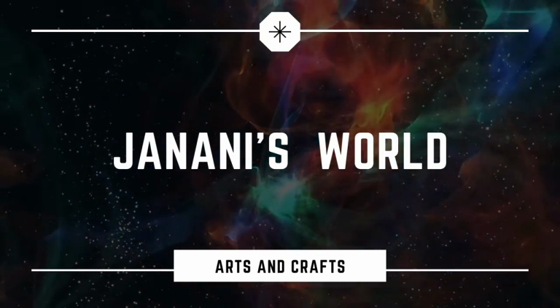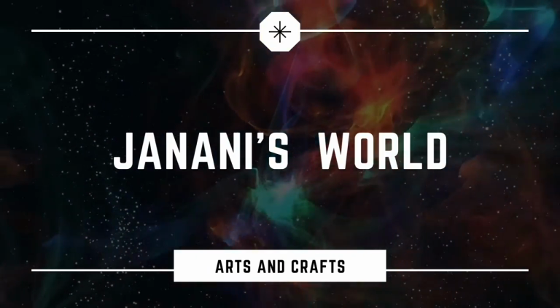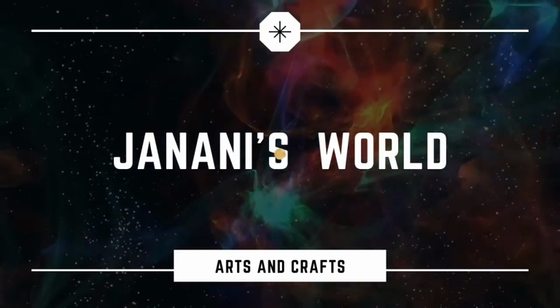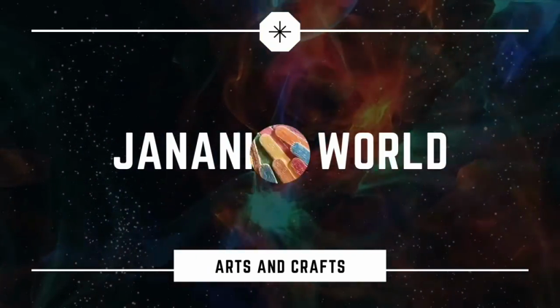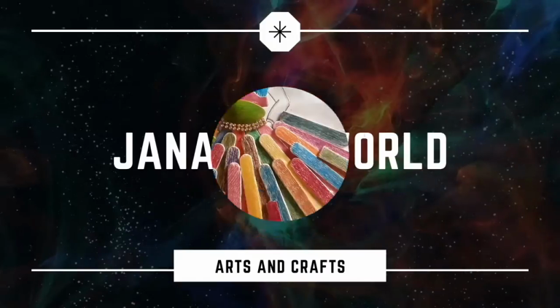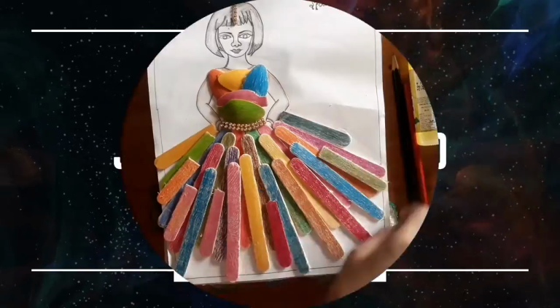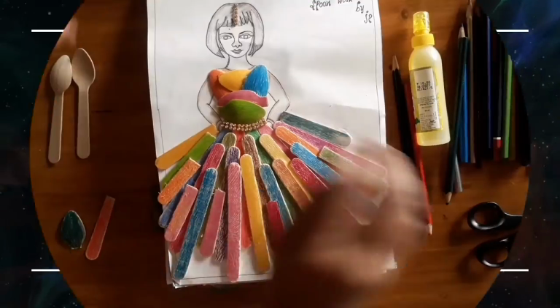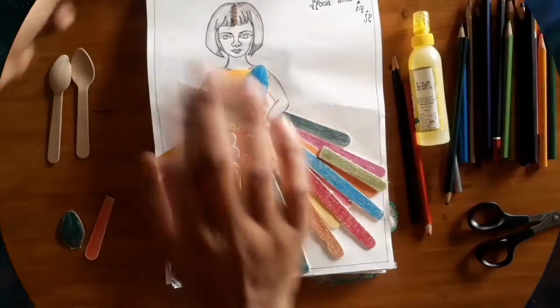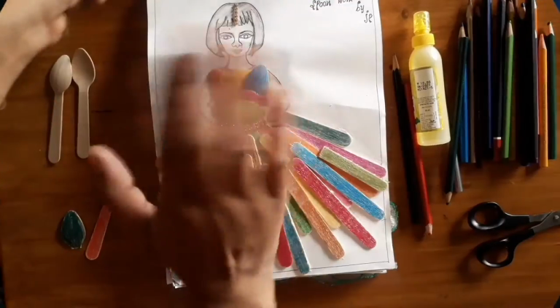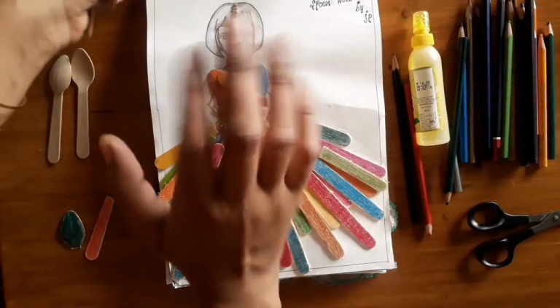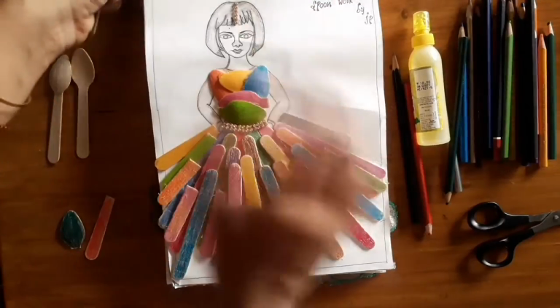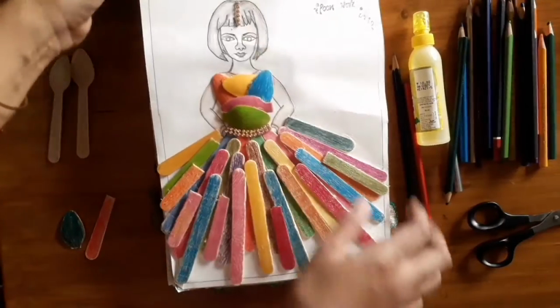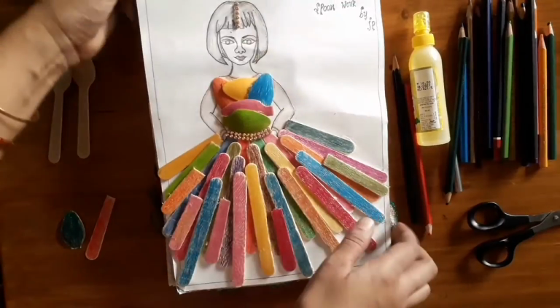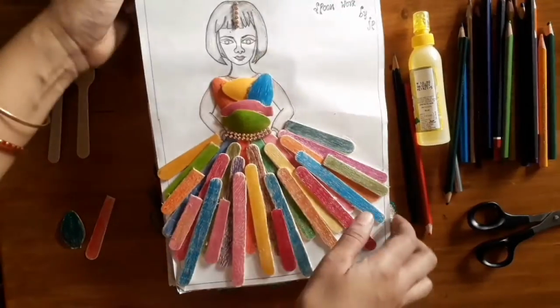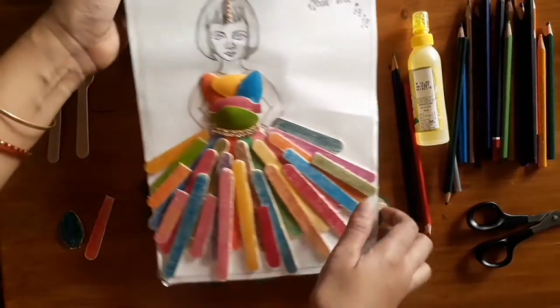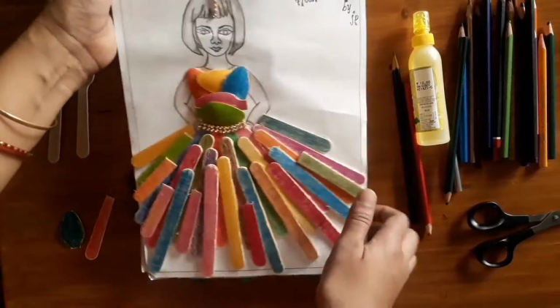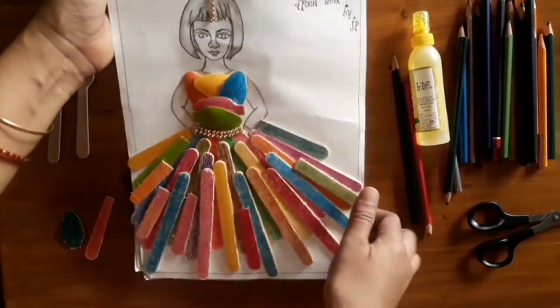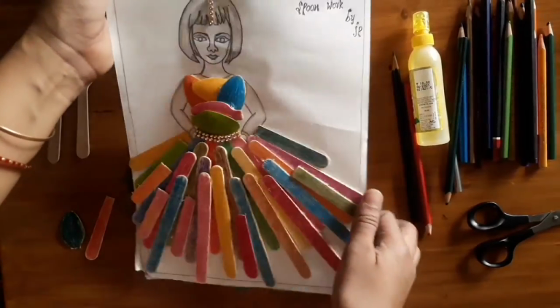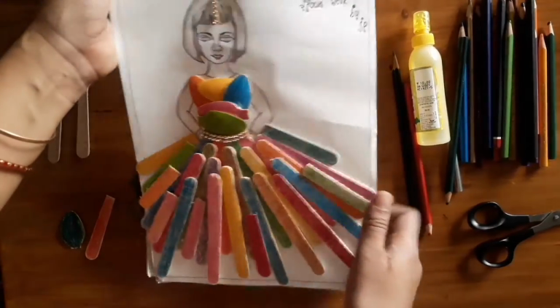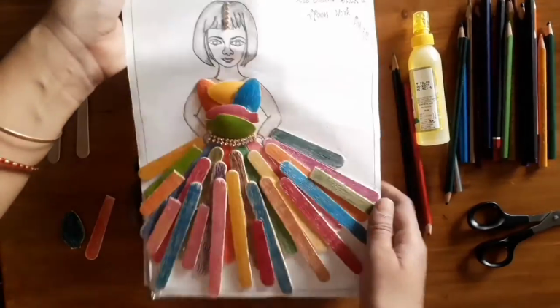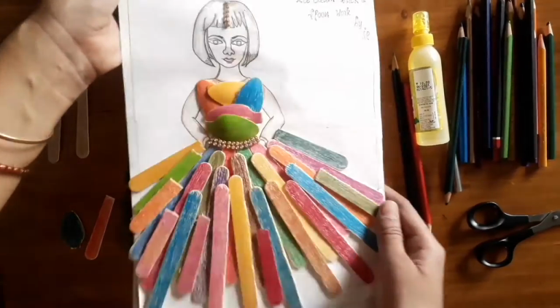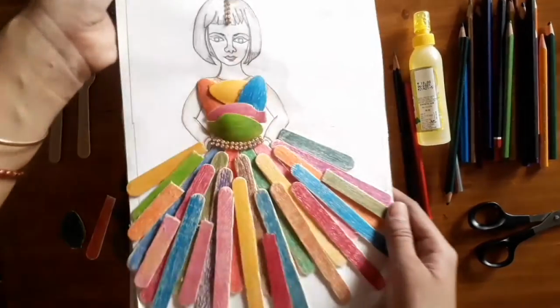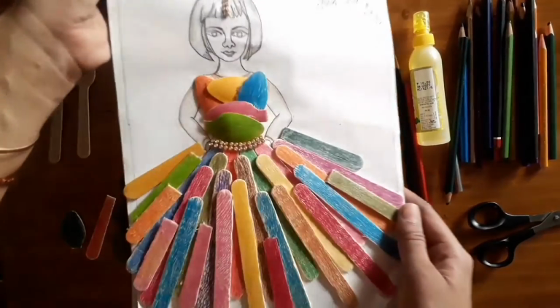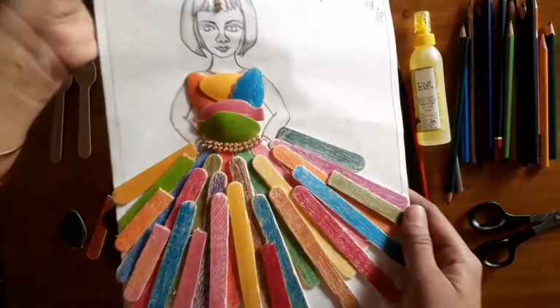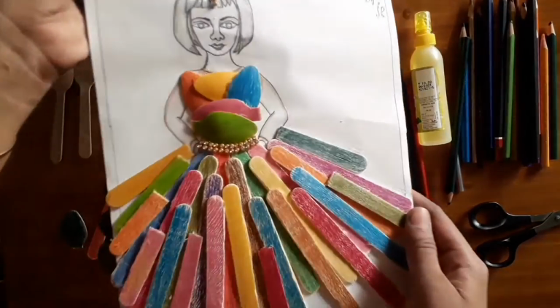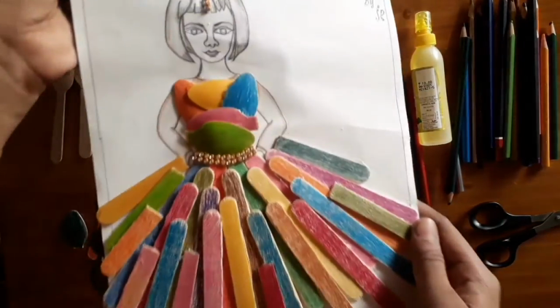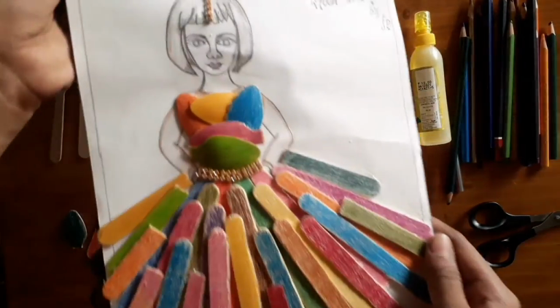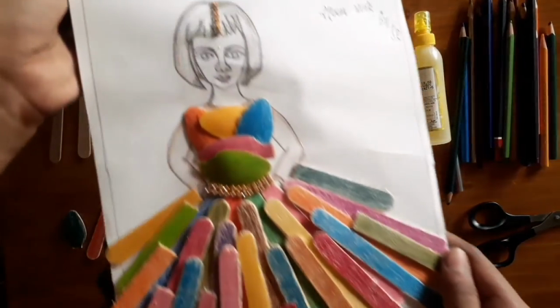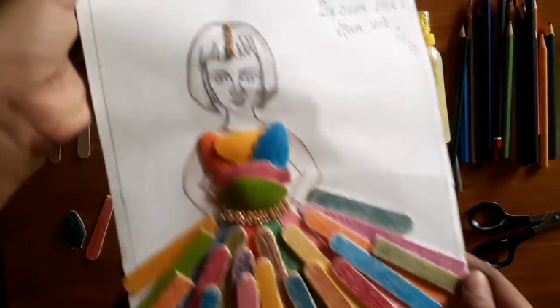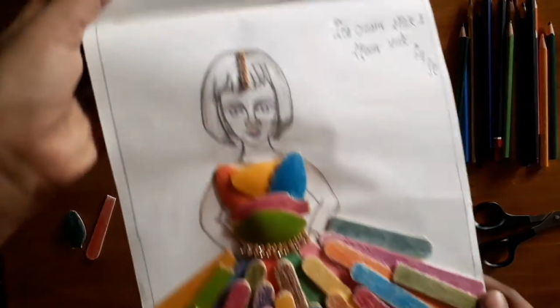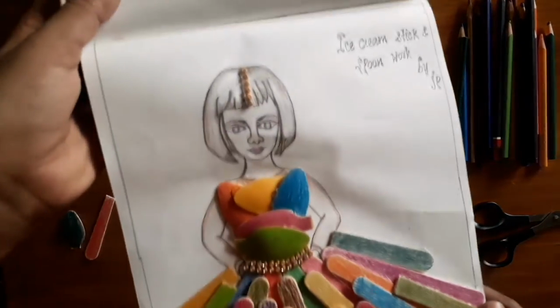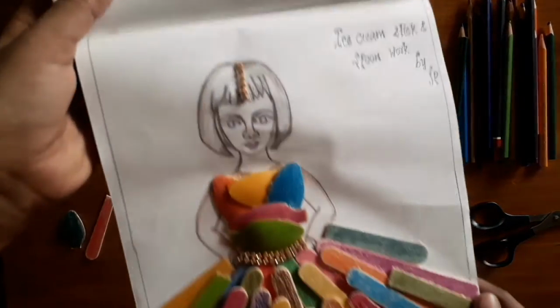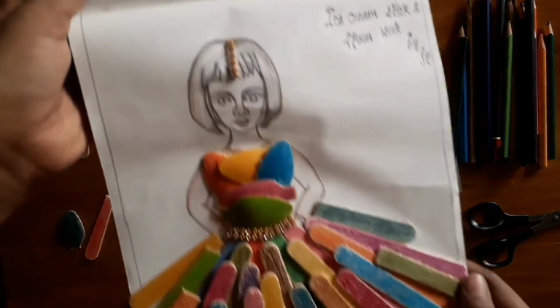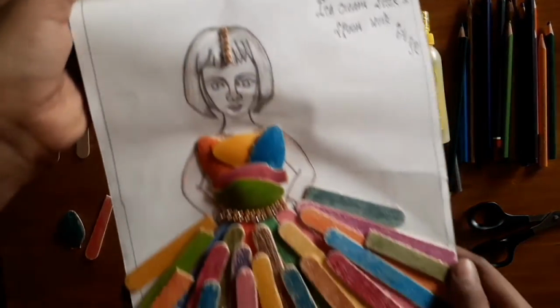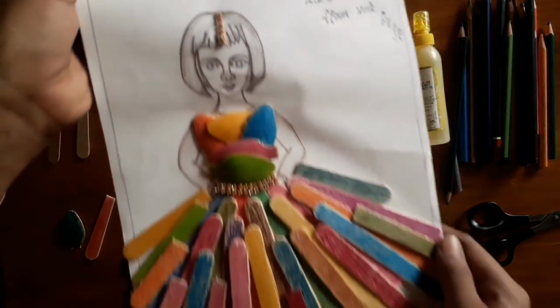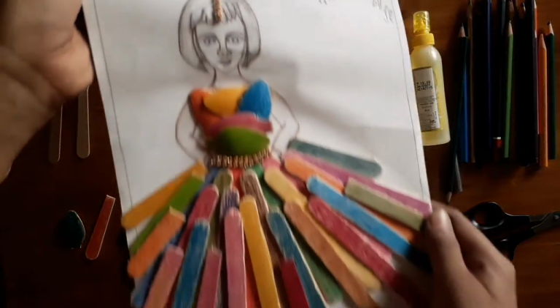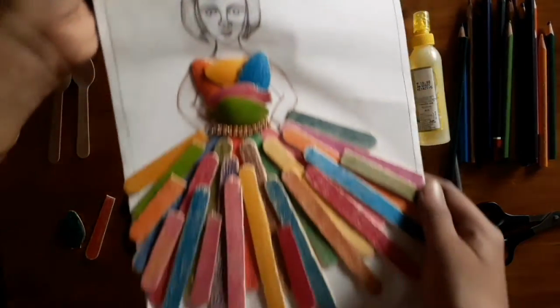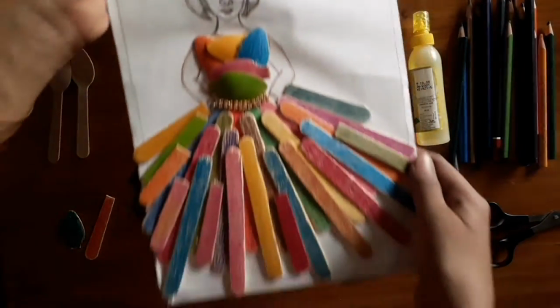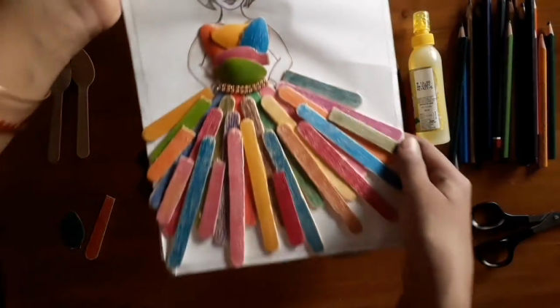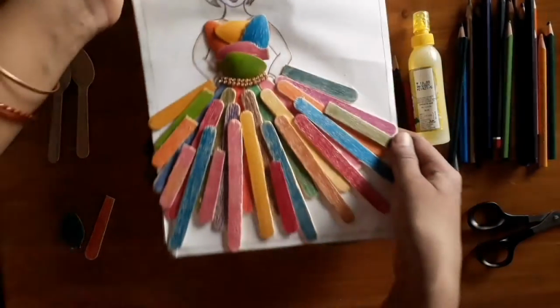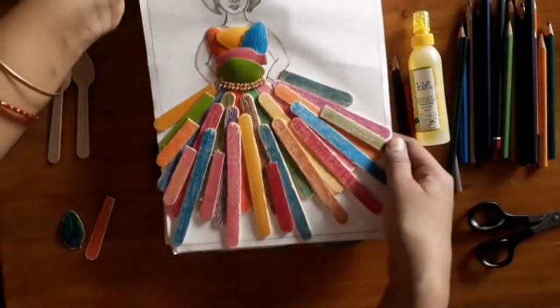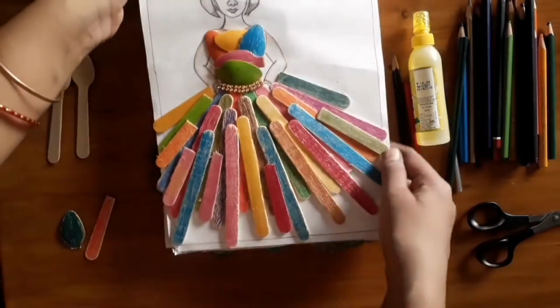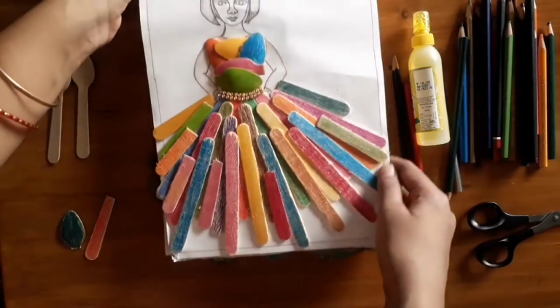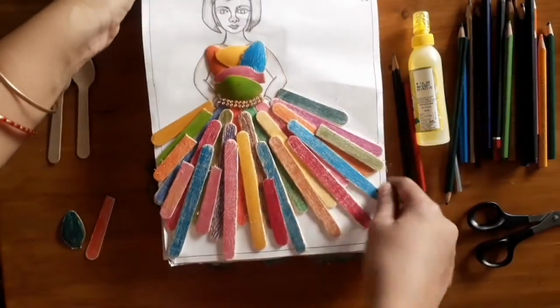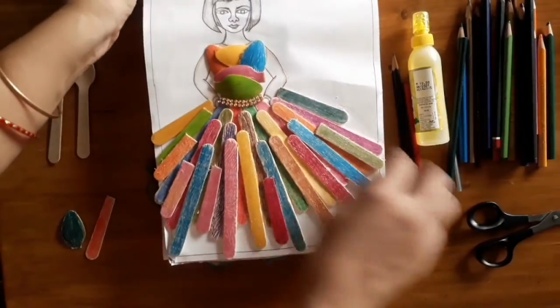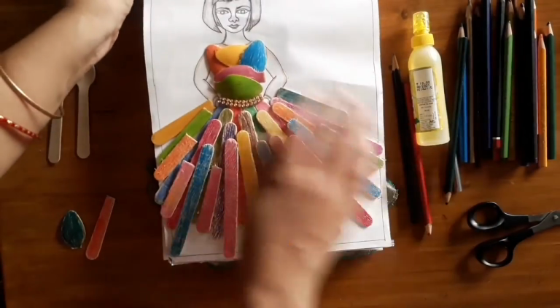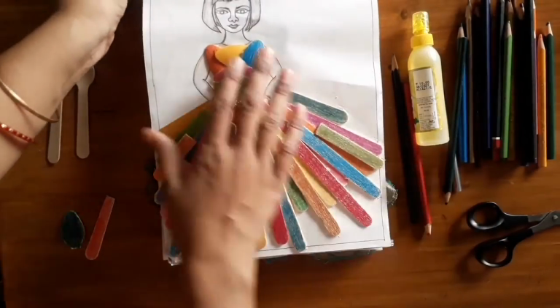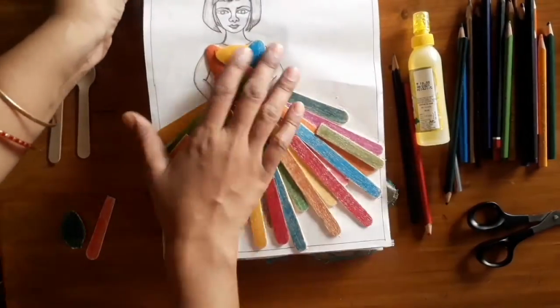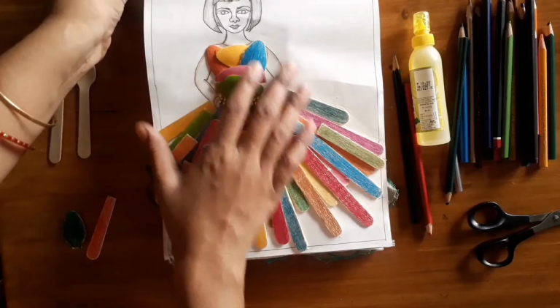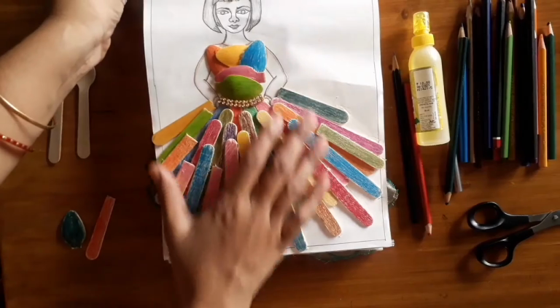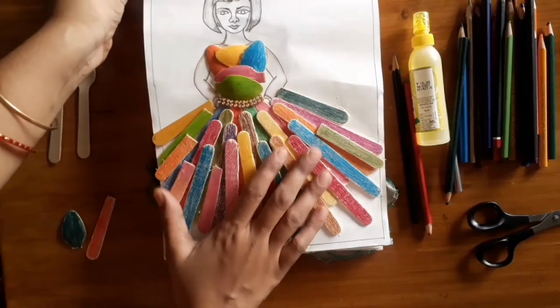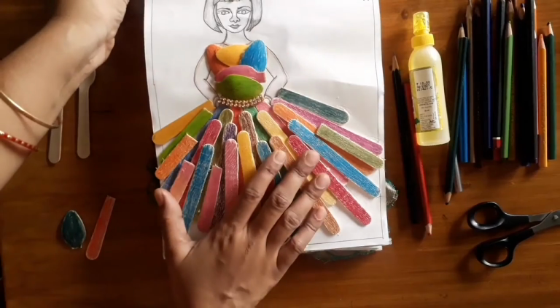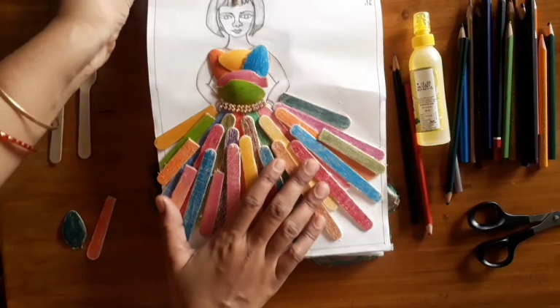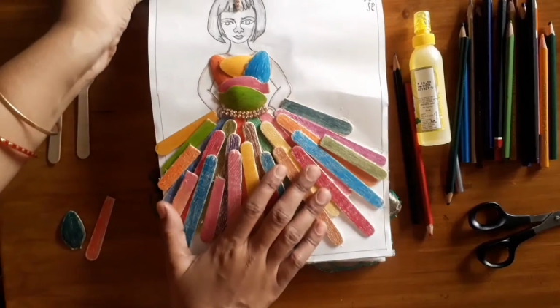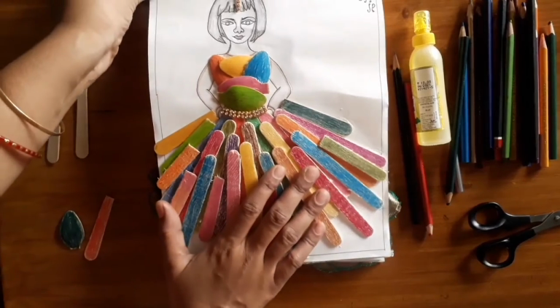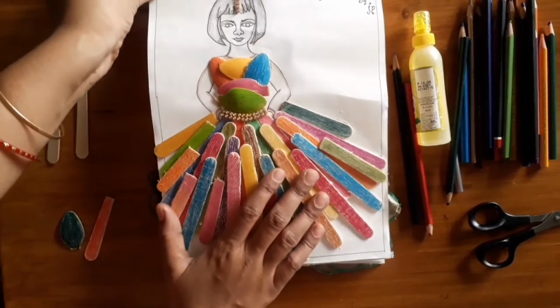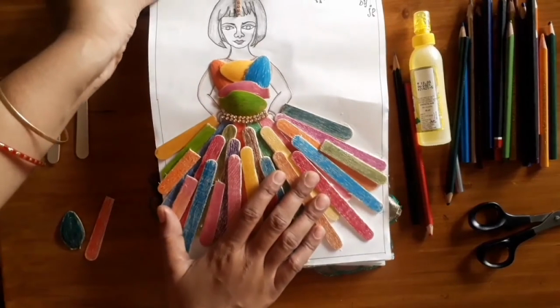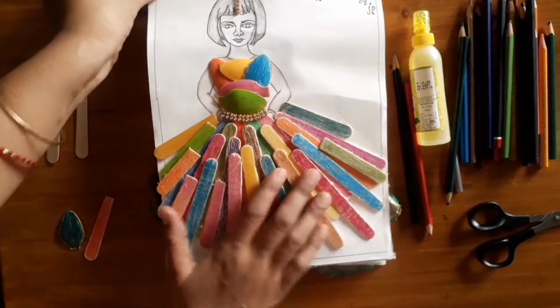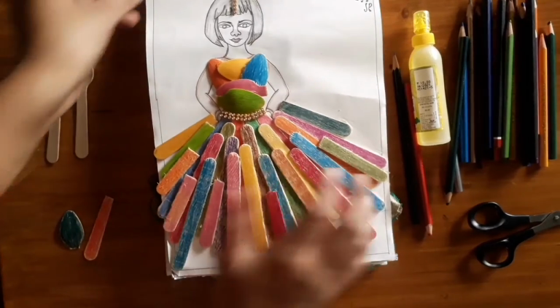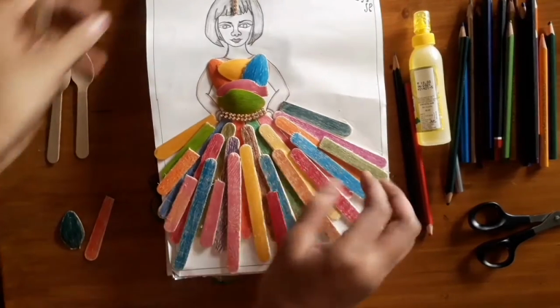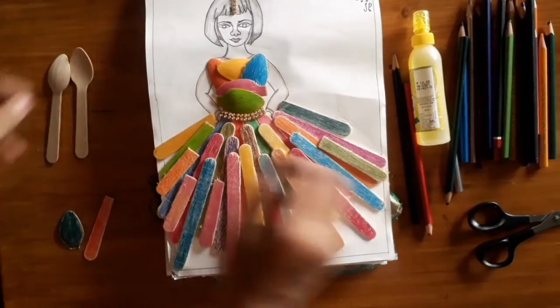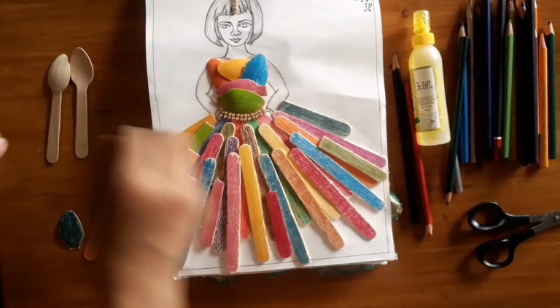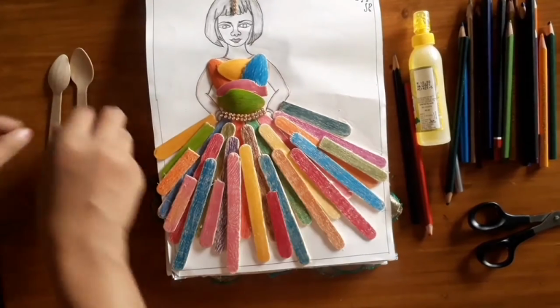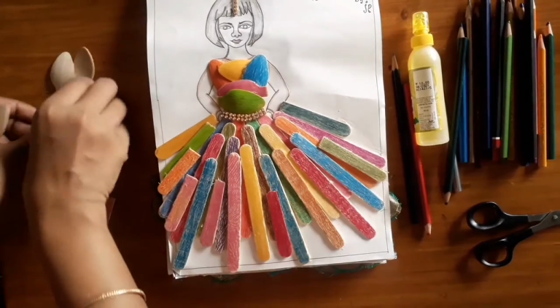Hello friends, welcome to Geninese world. I am doing a colorful craft. How do you do it? I will put a spoon in ice cream.